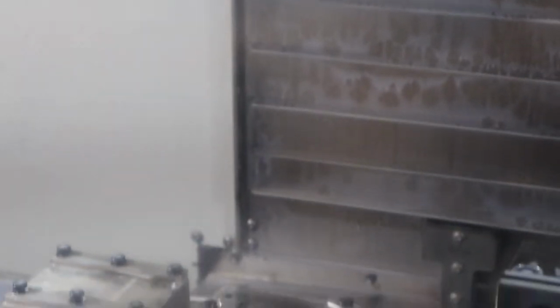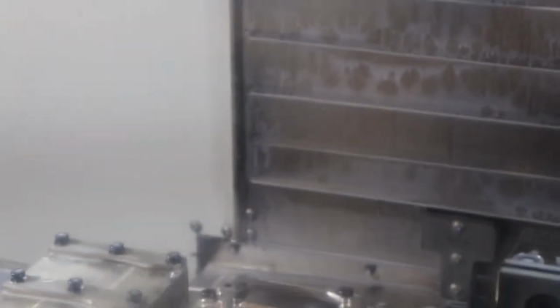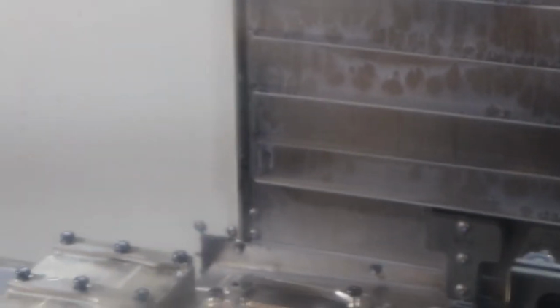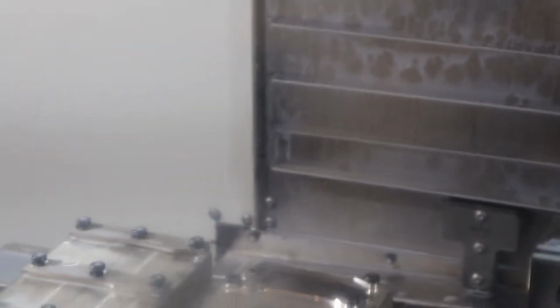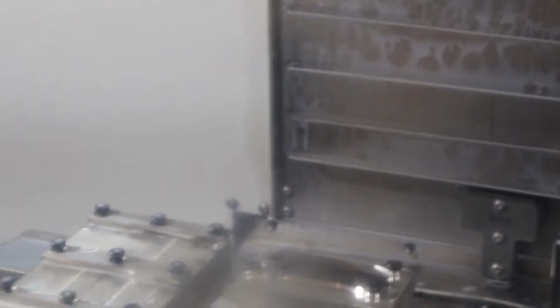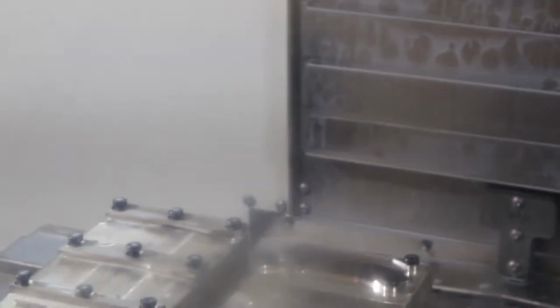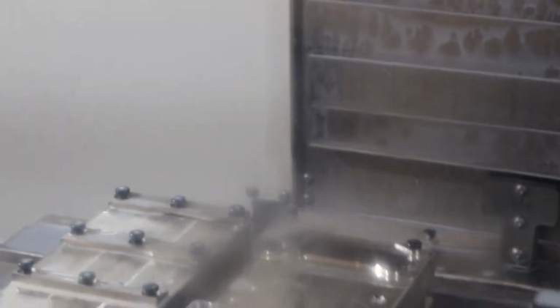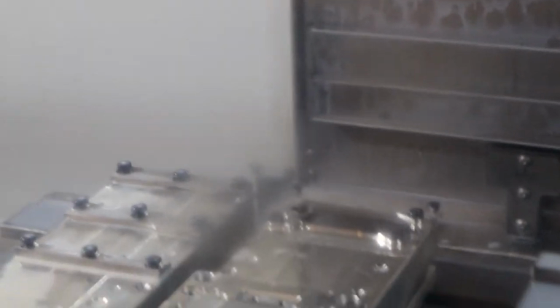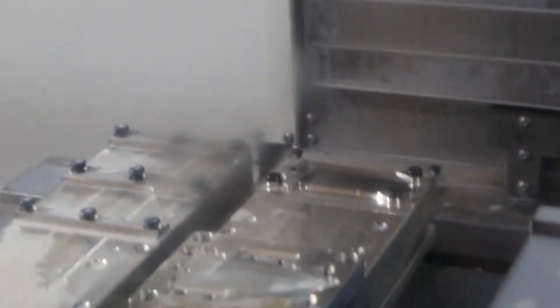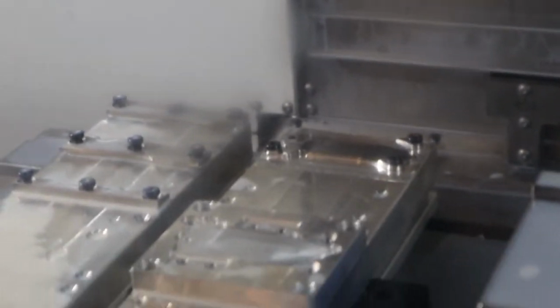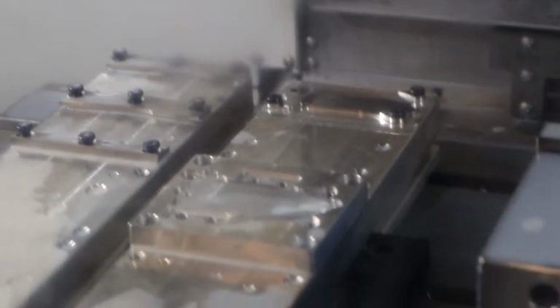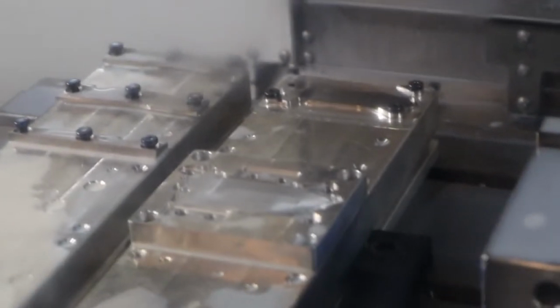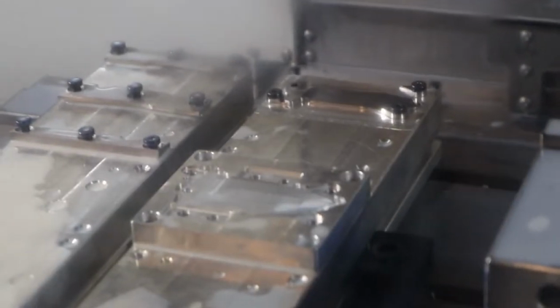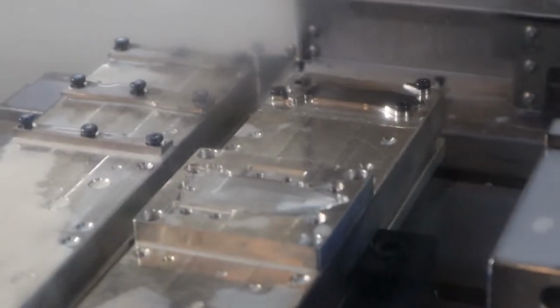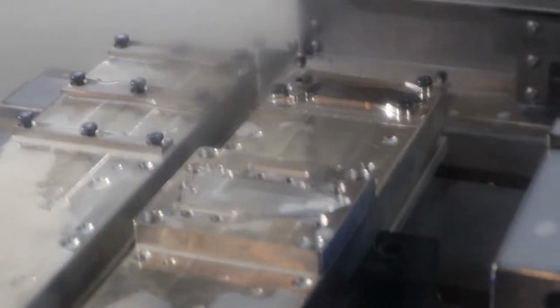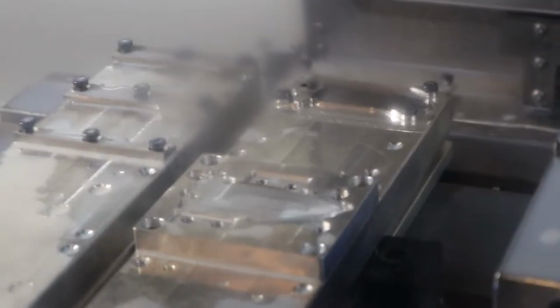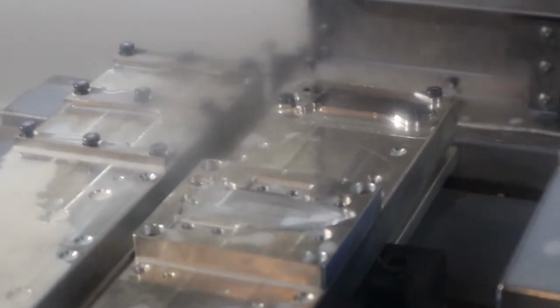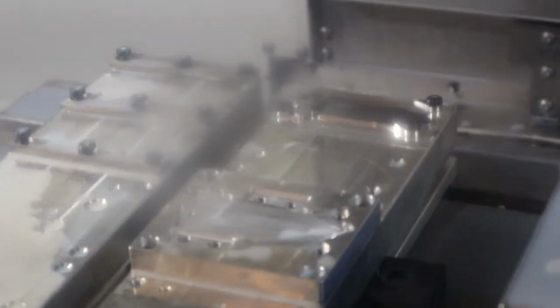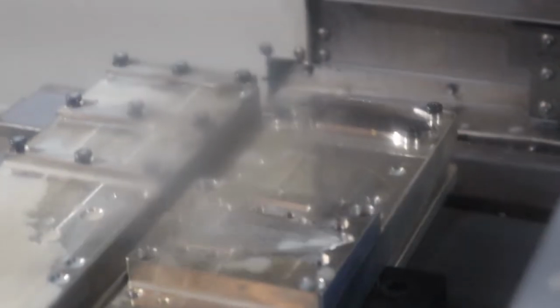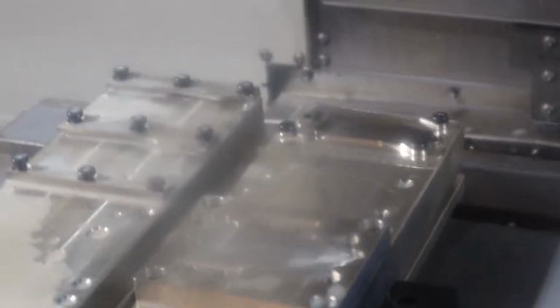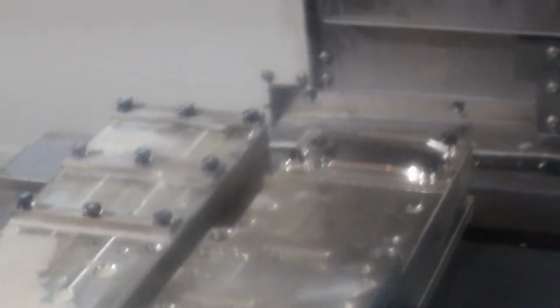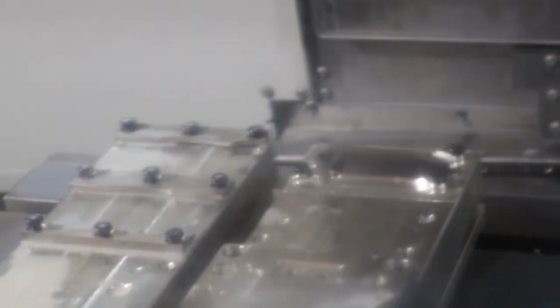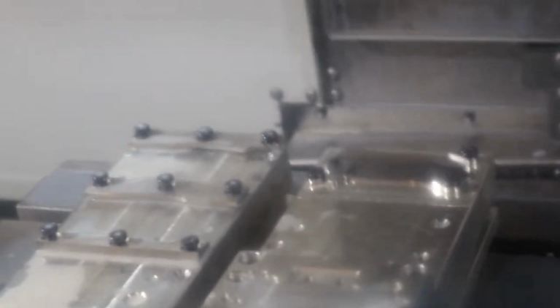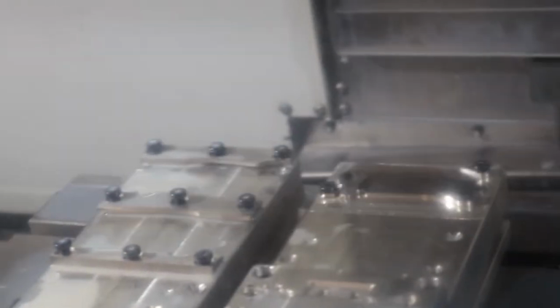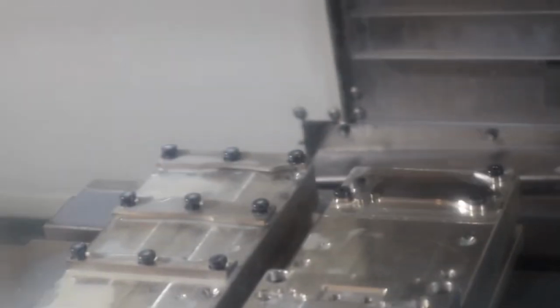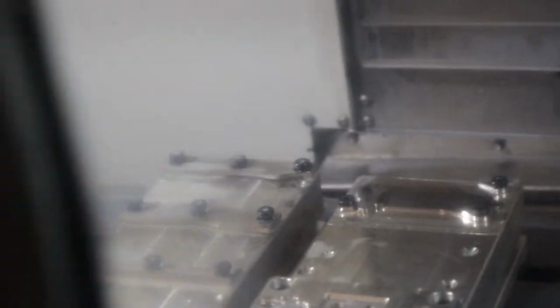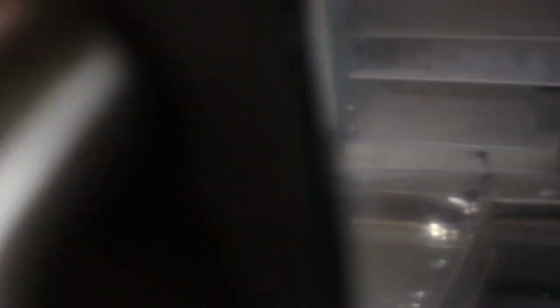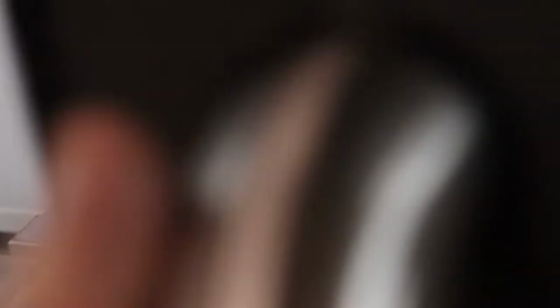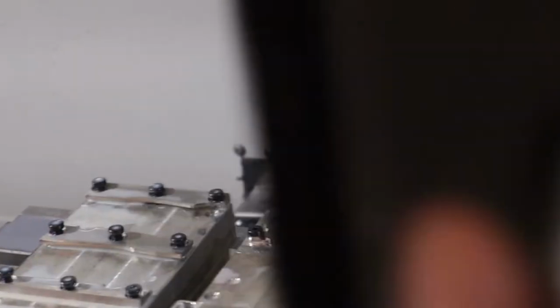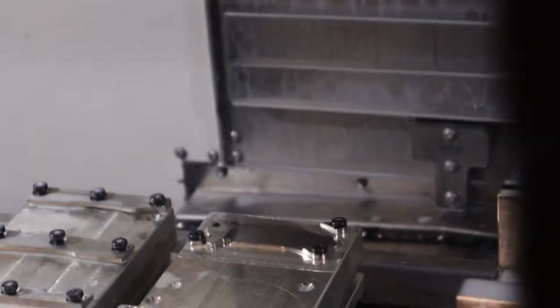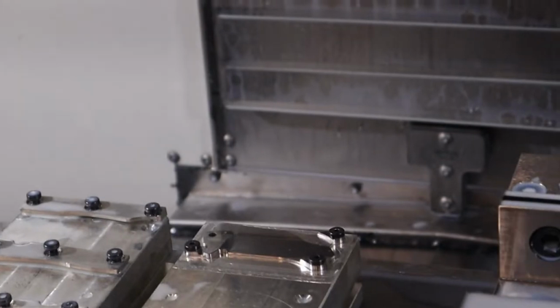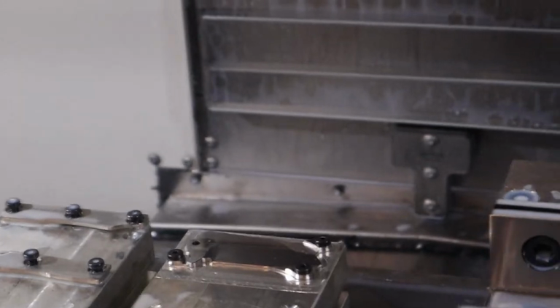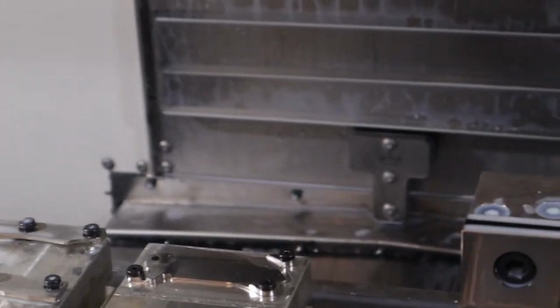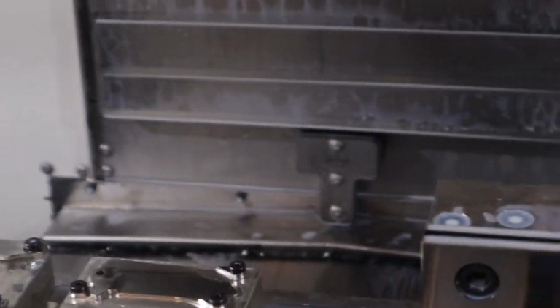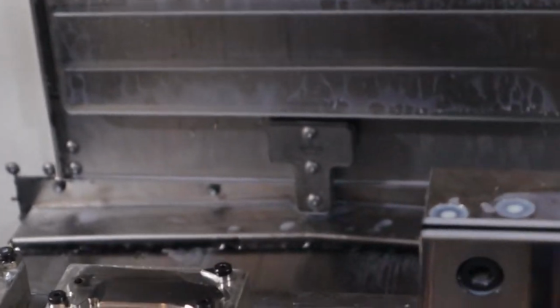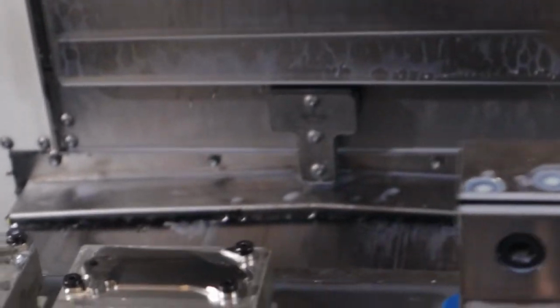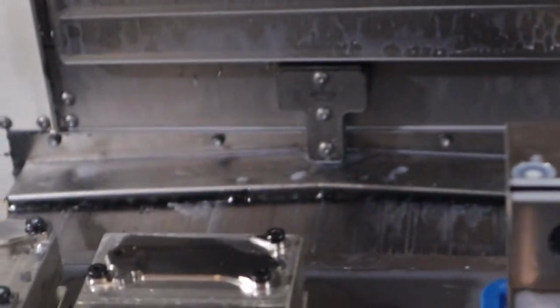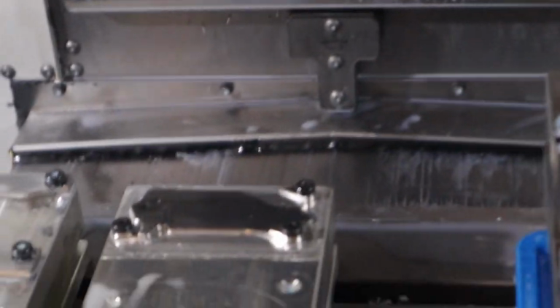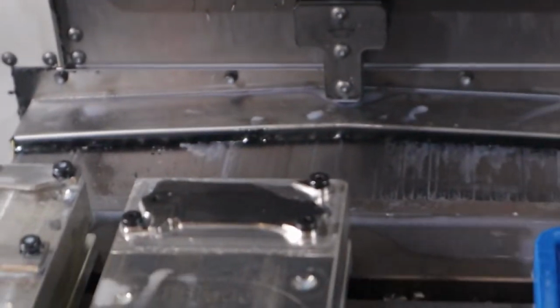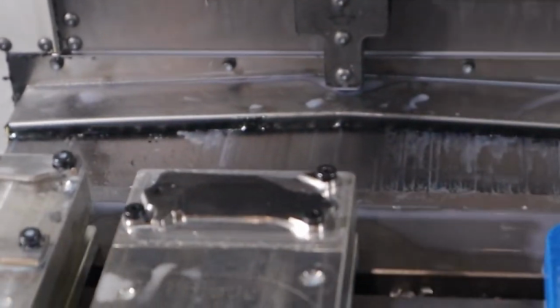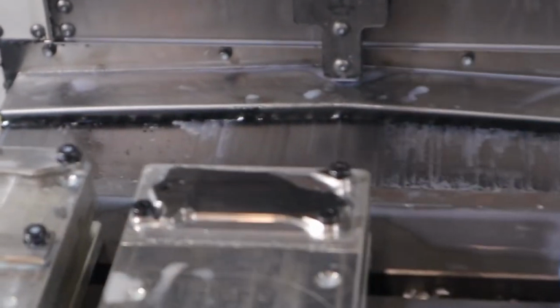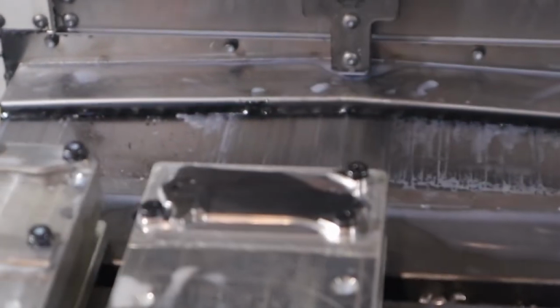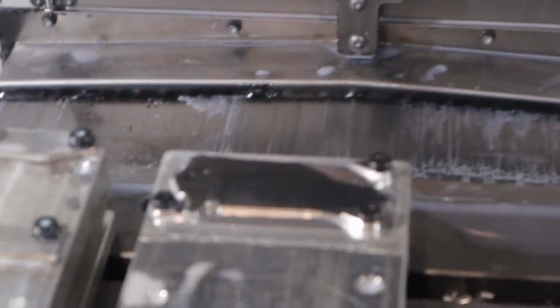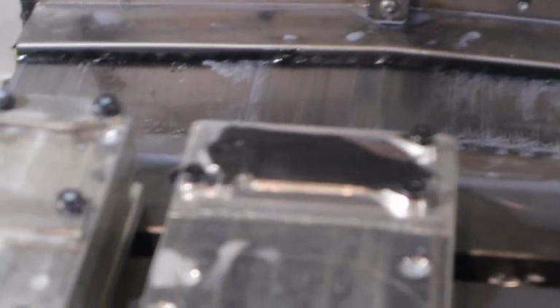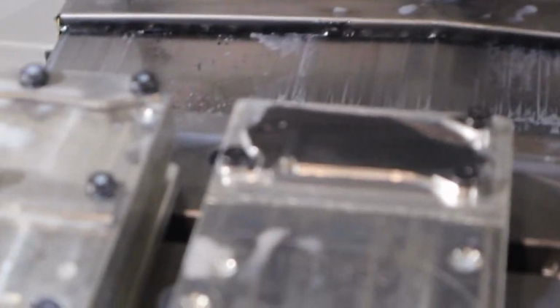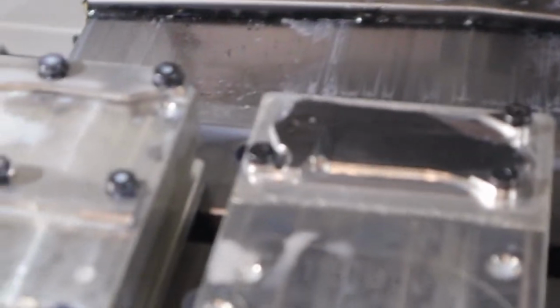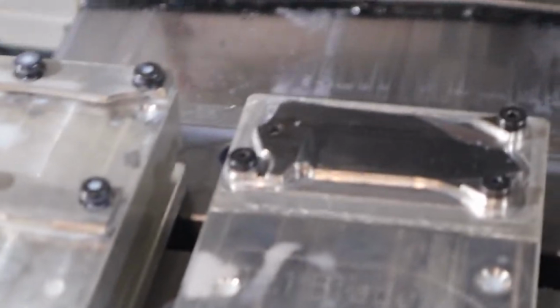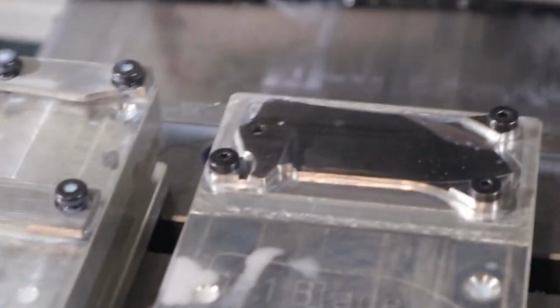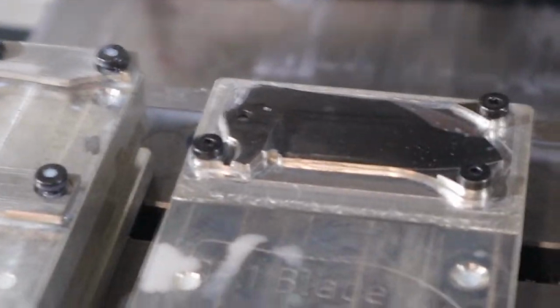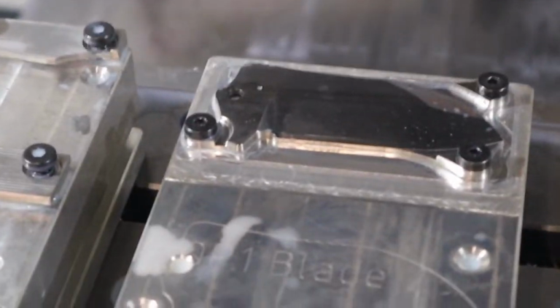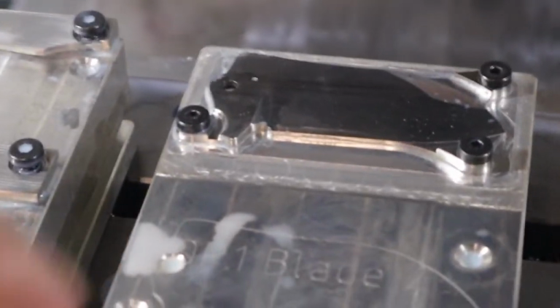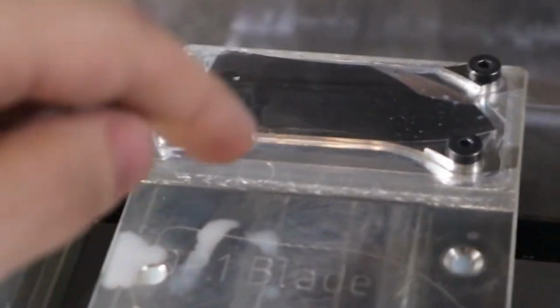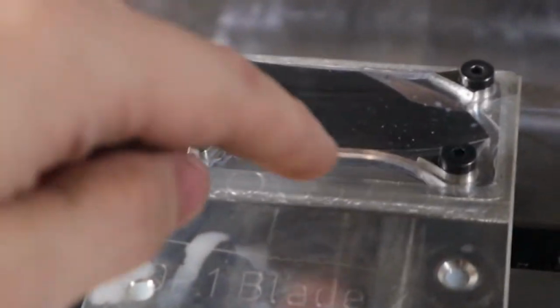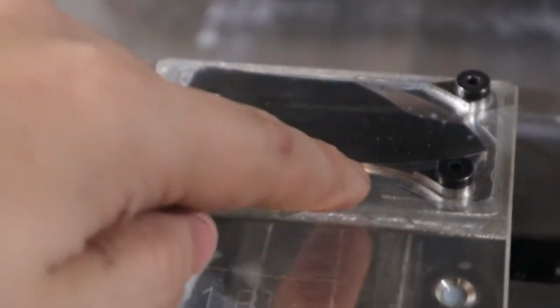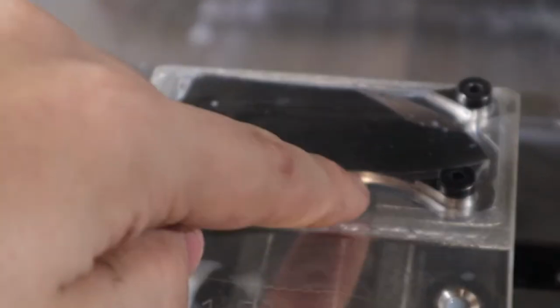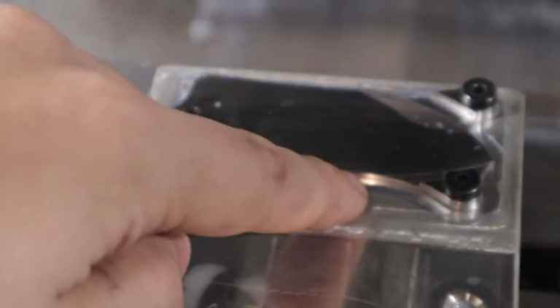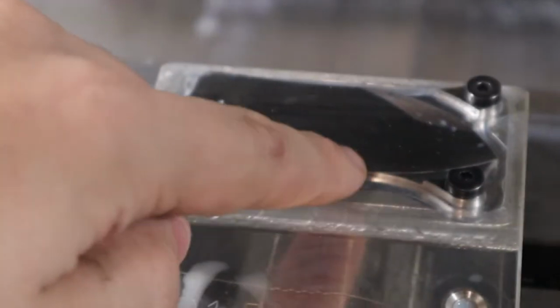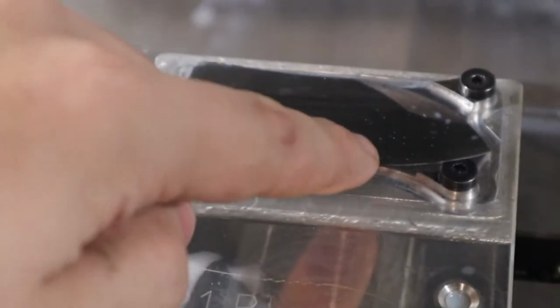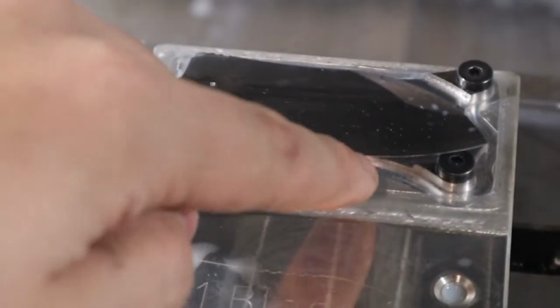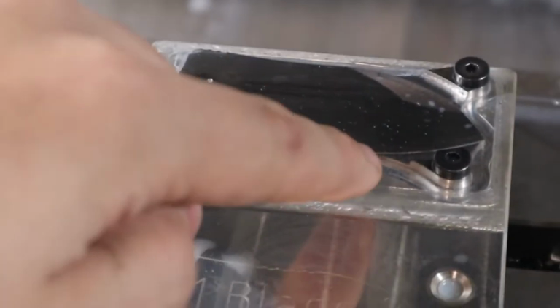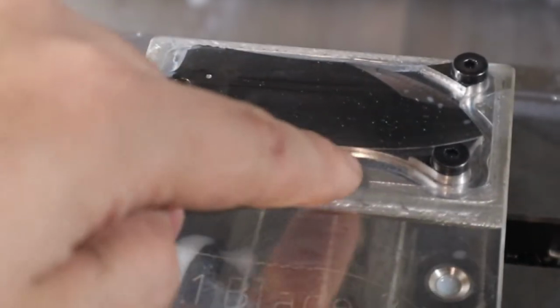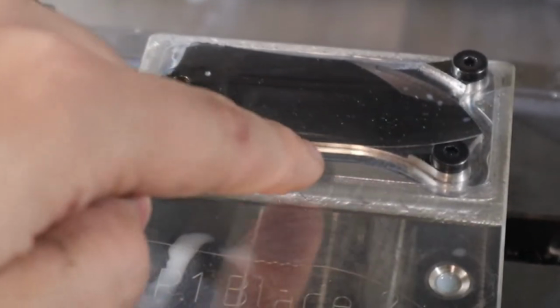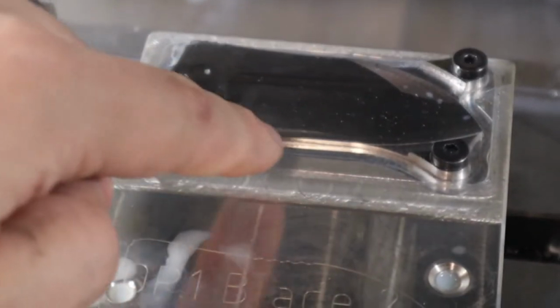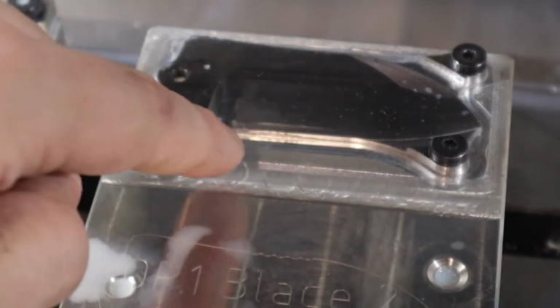Very nice. Did you notice it didn't cut on the front bevel? I thought that was kind of interesting — it didn't actually take a cut up here.